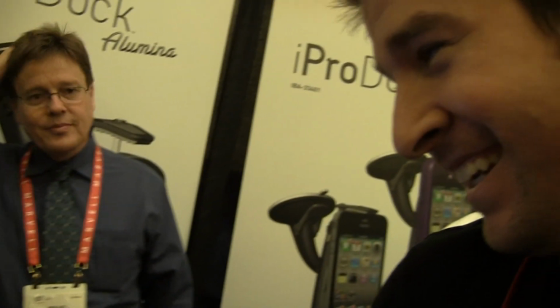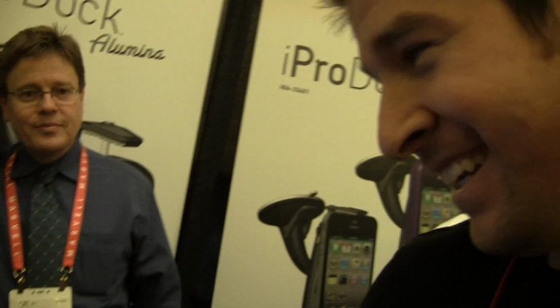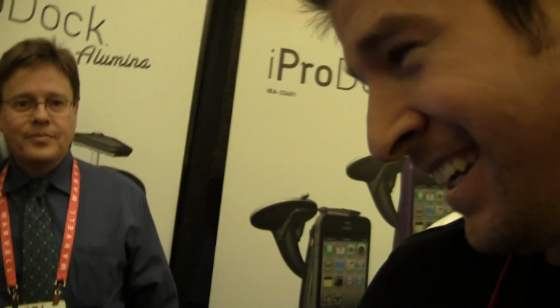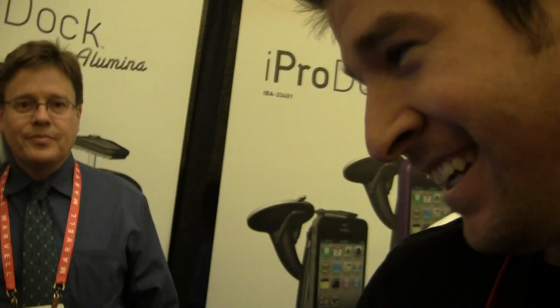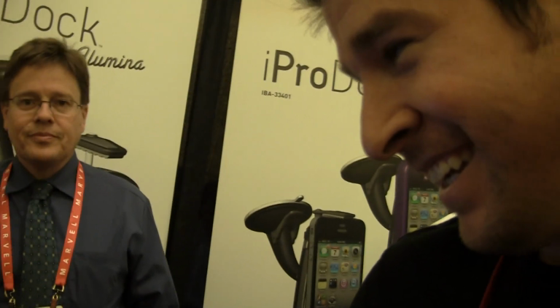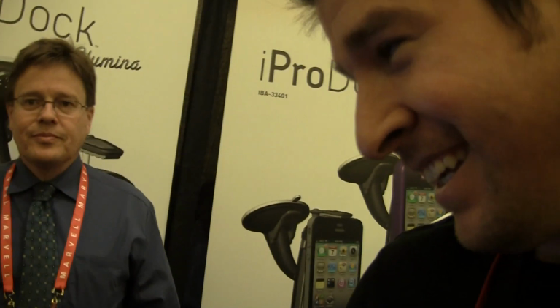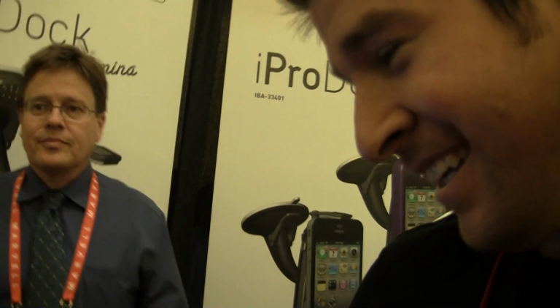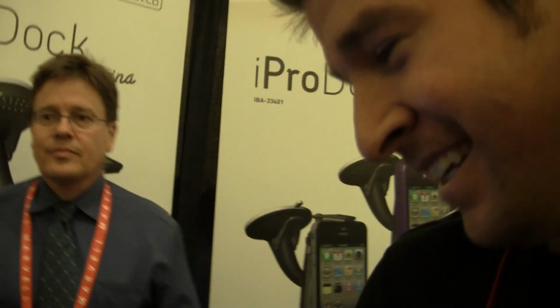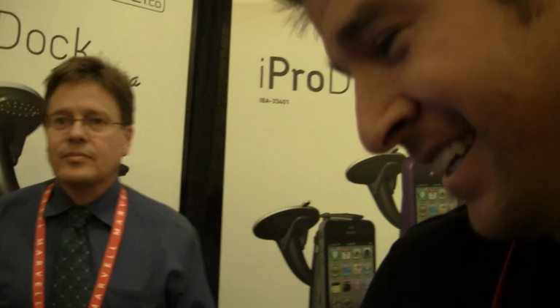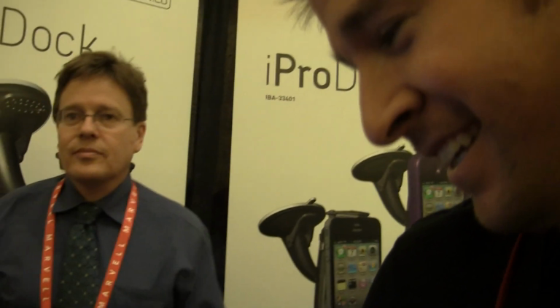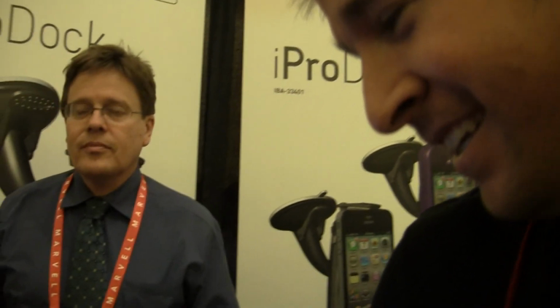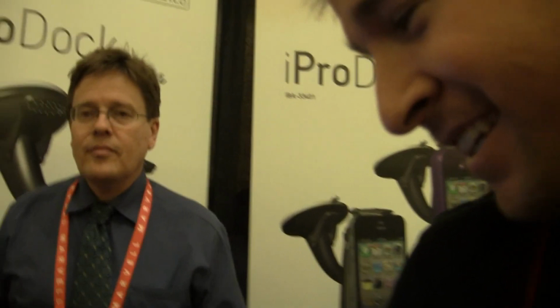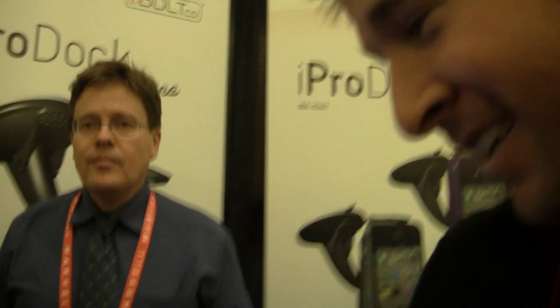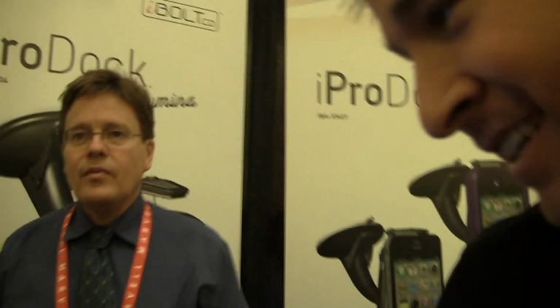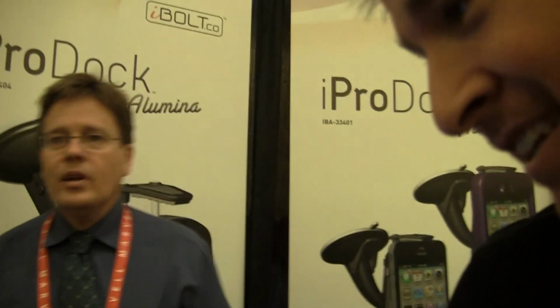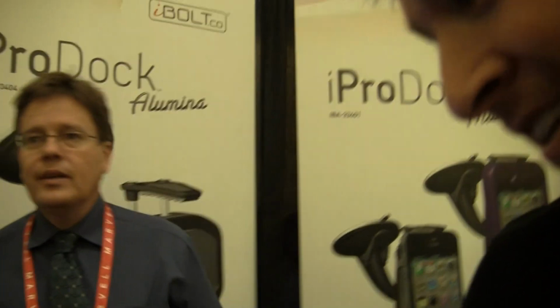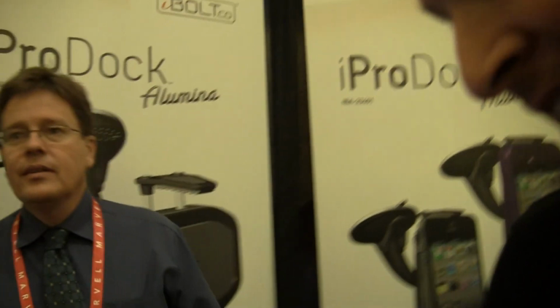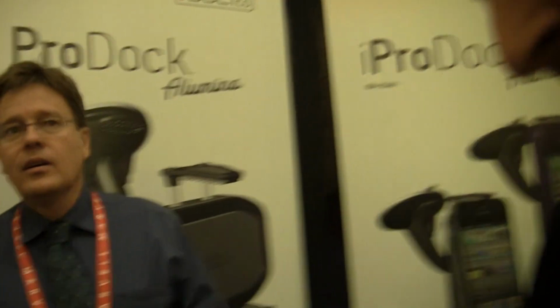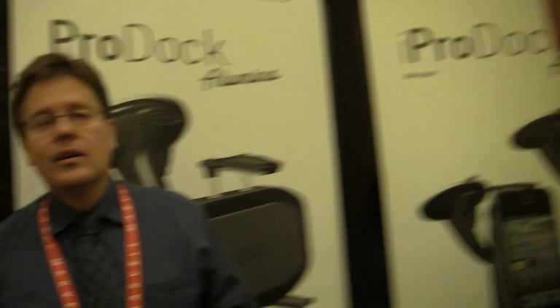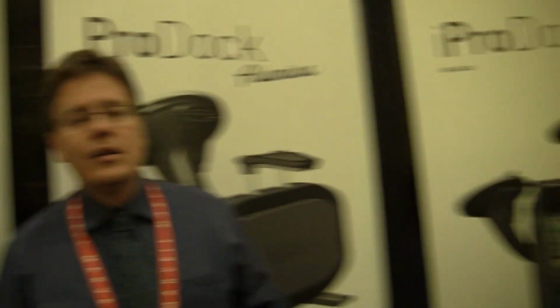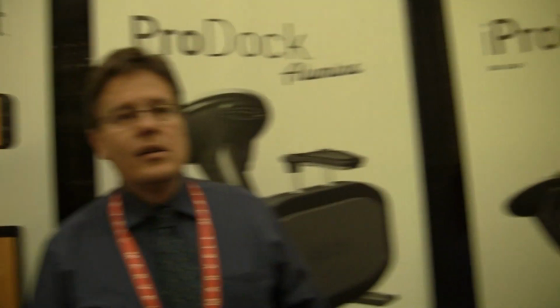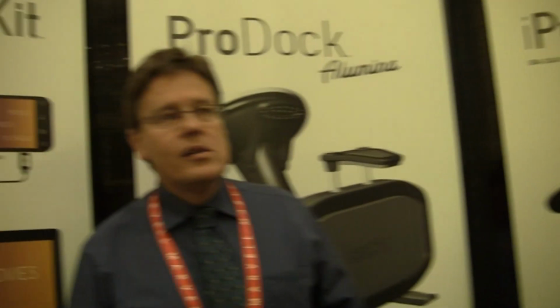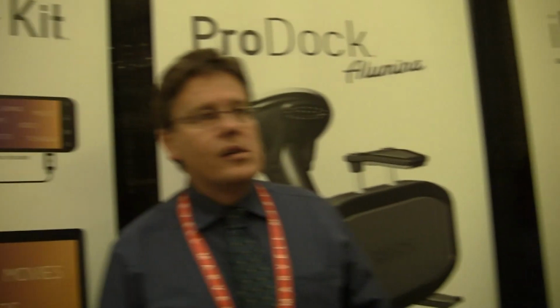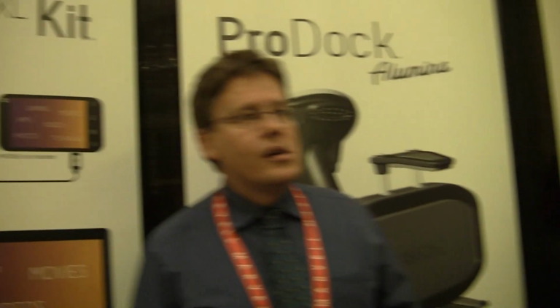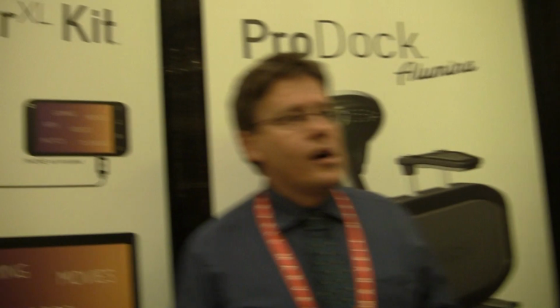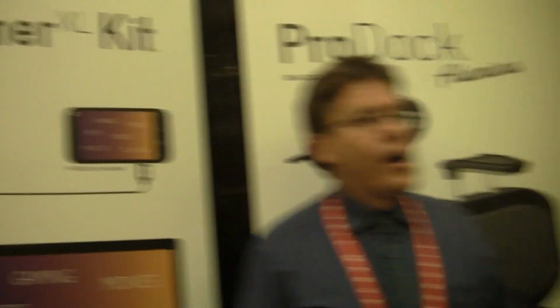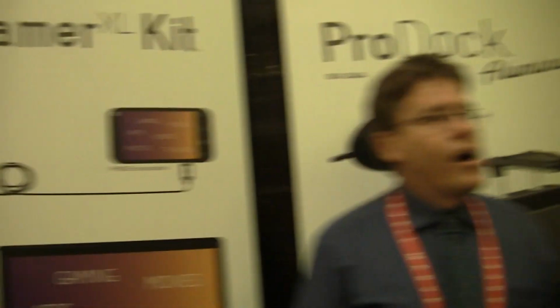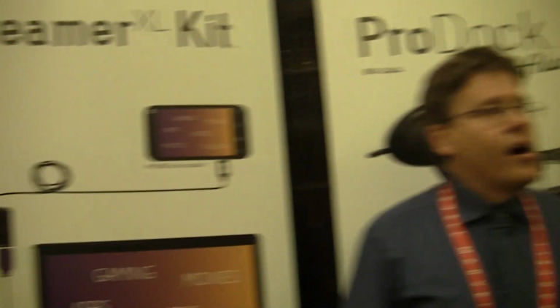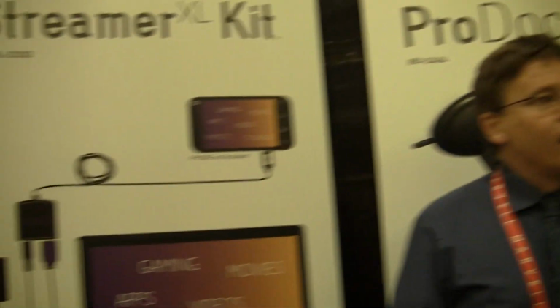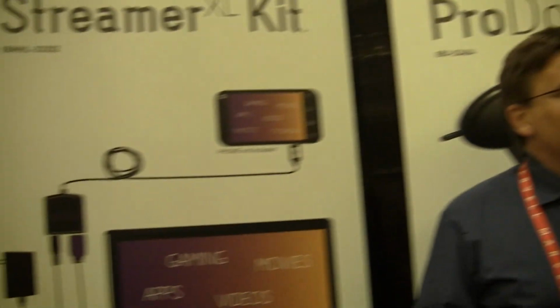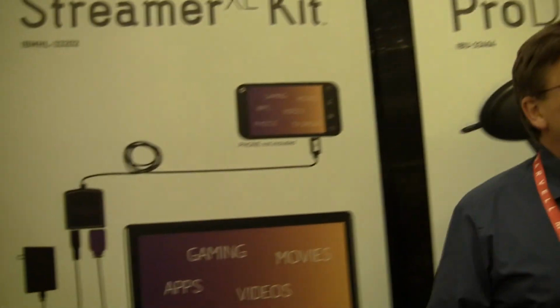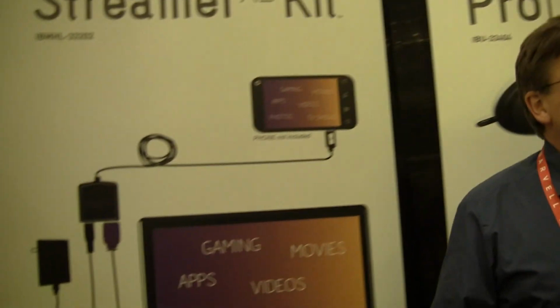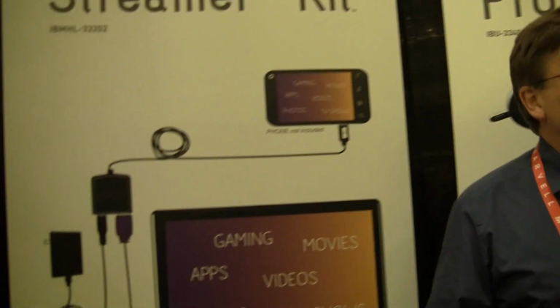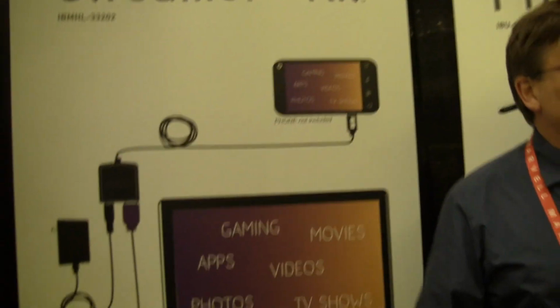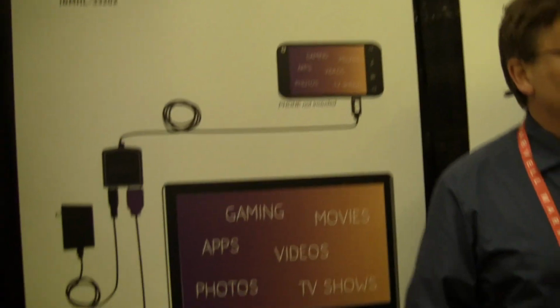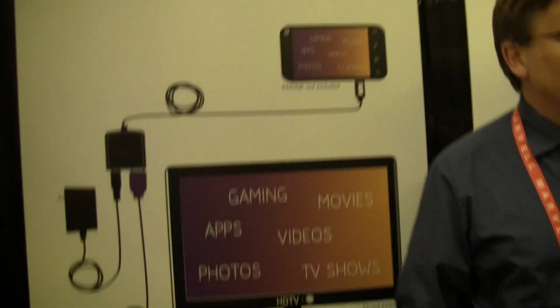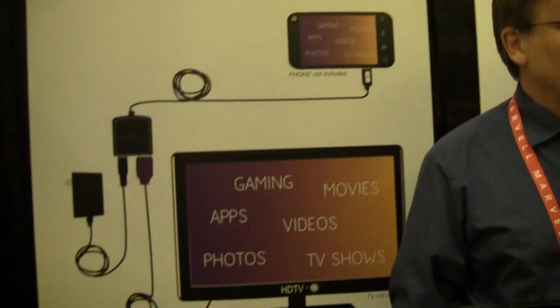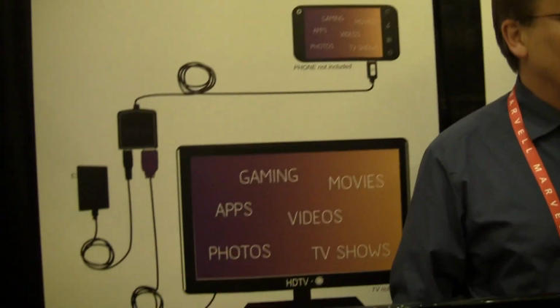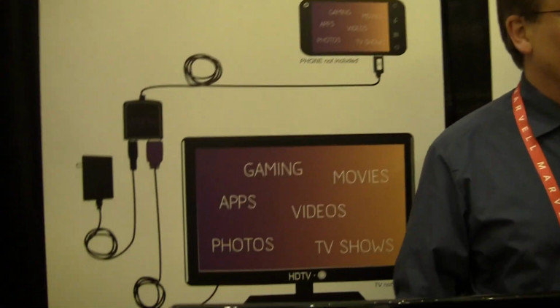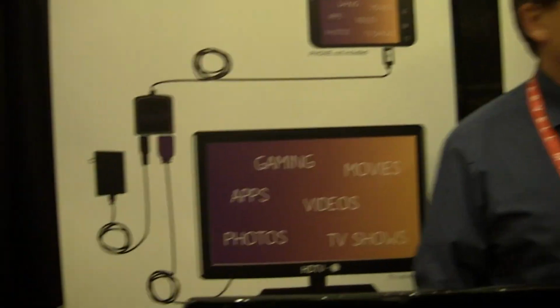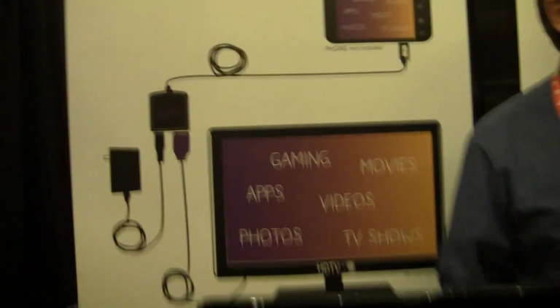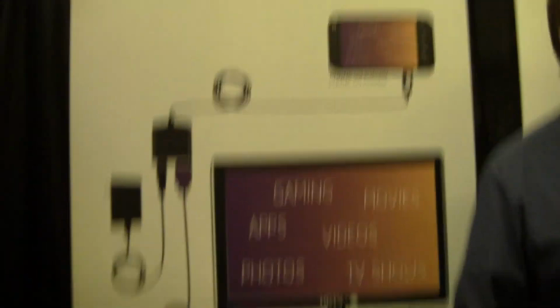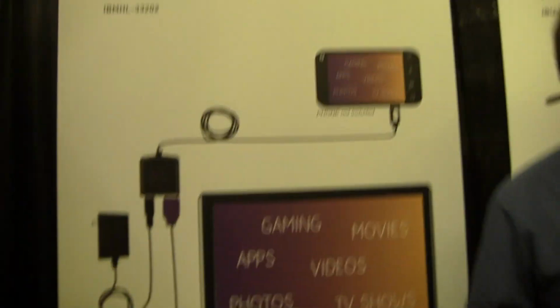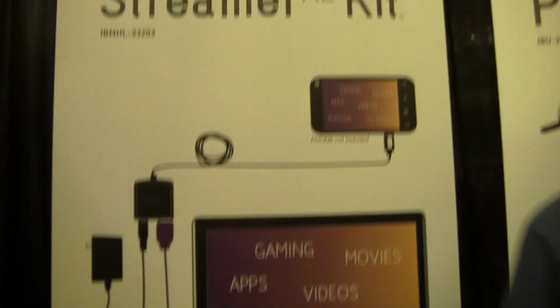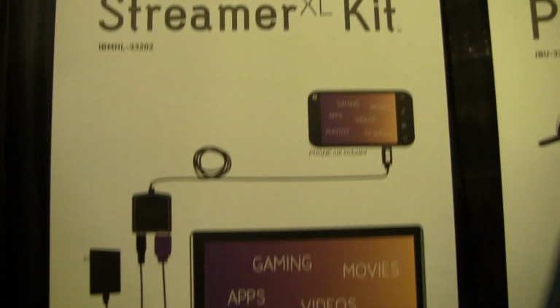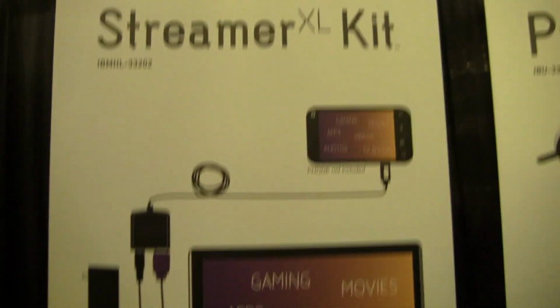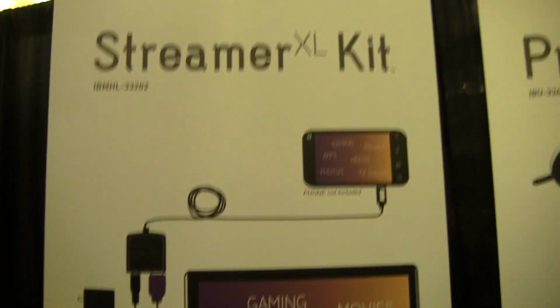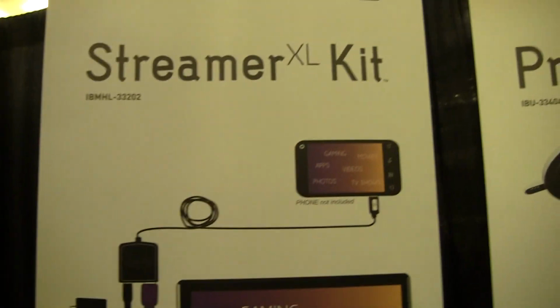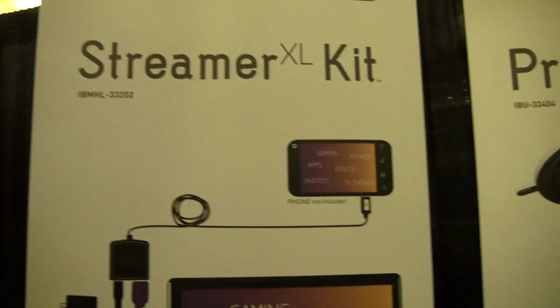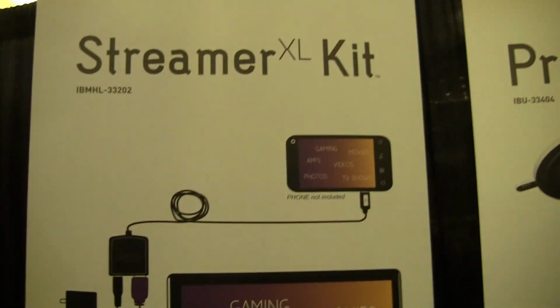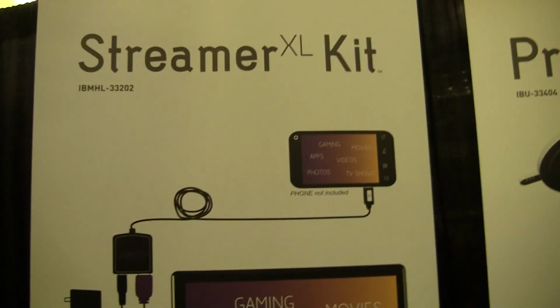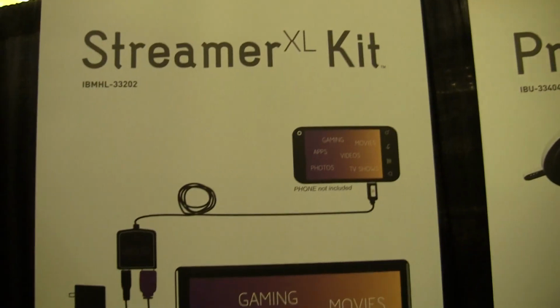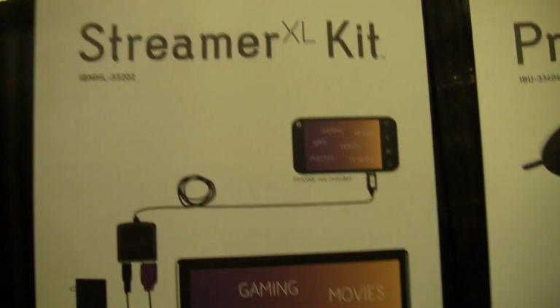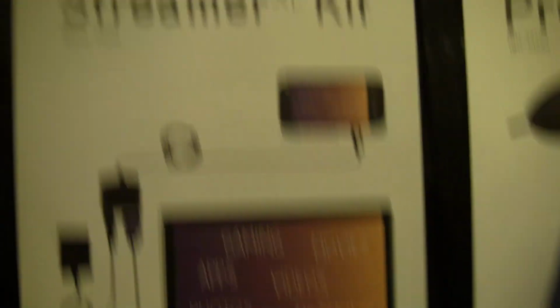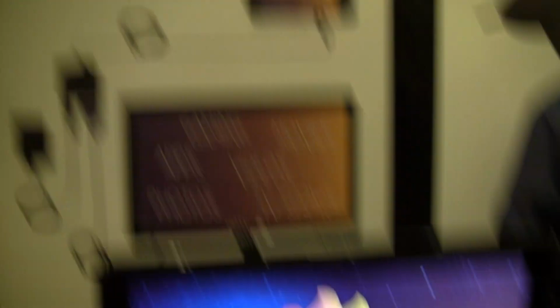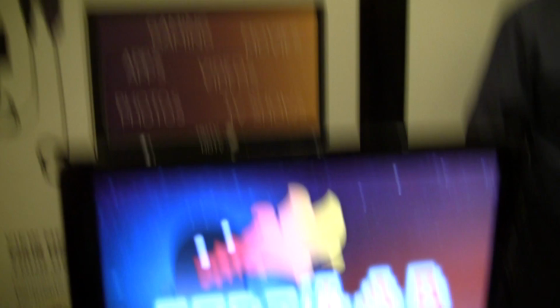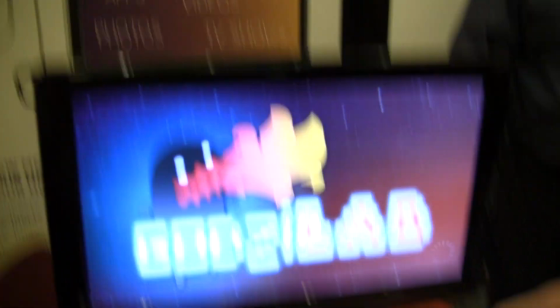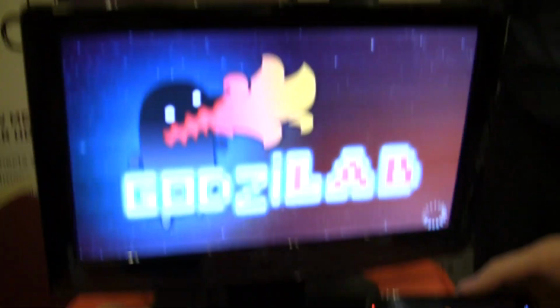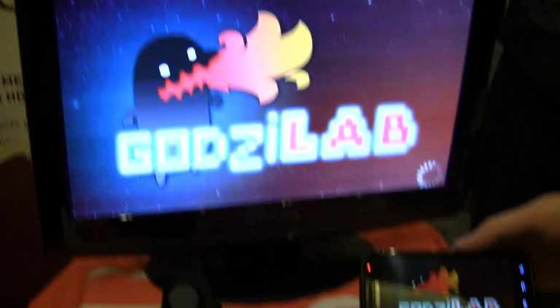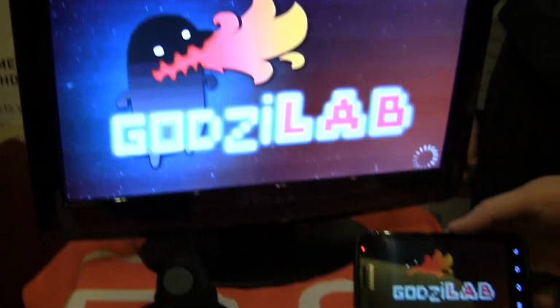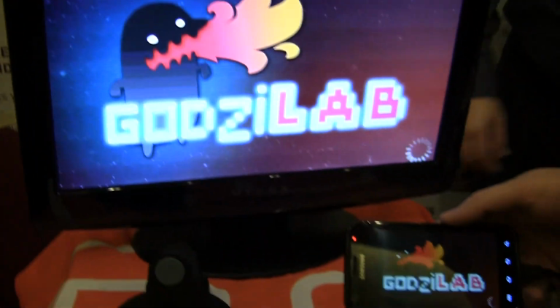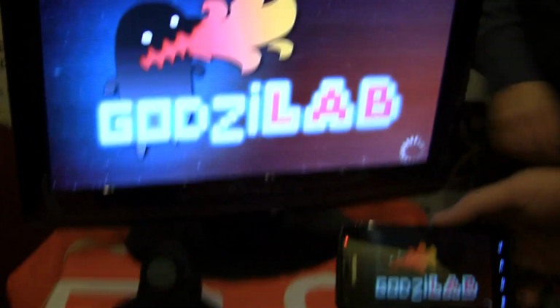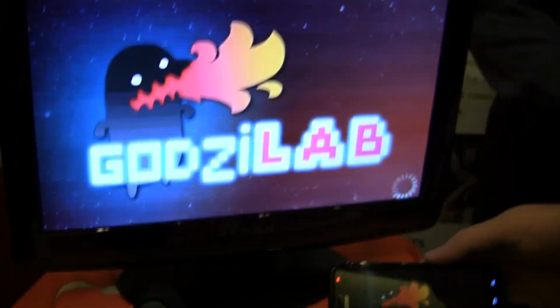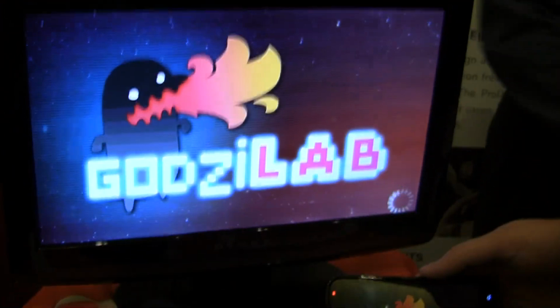Alright folks, this is FanDroid signing off from iBolt with the Streamer XL kit at CES. Thanks a lot.